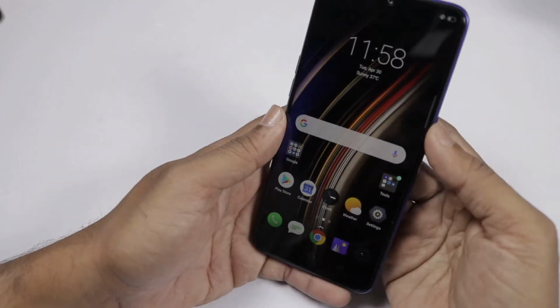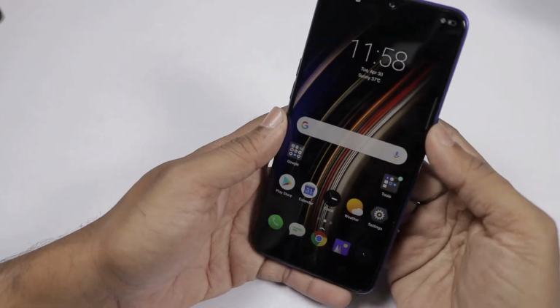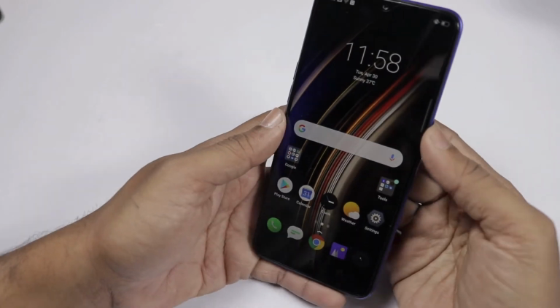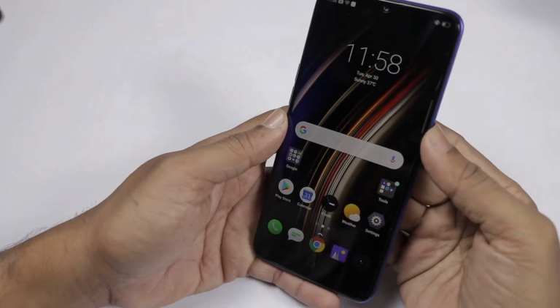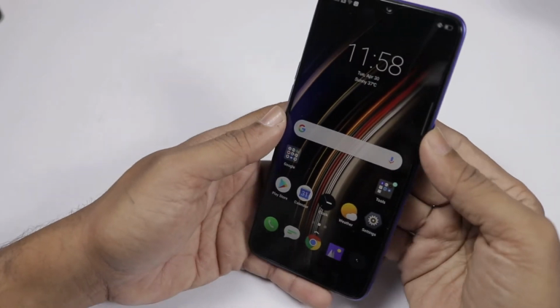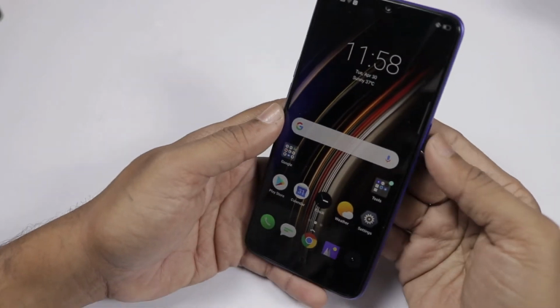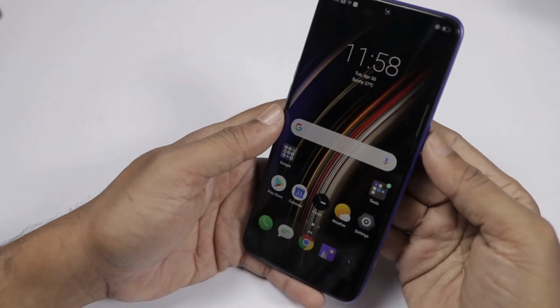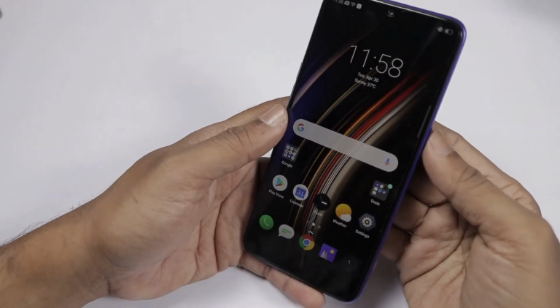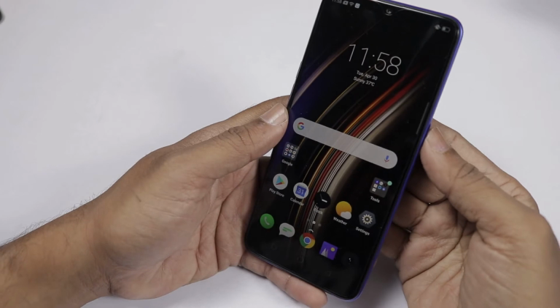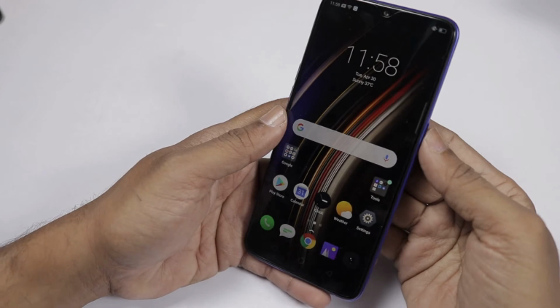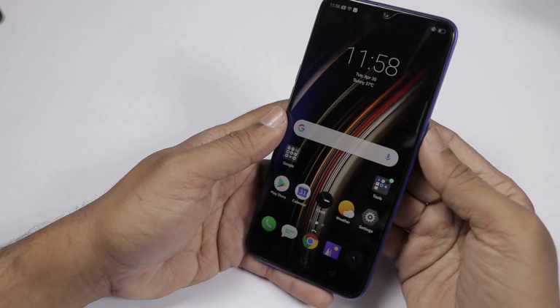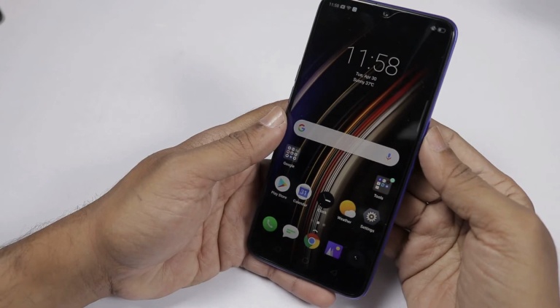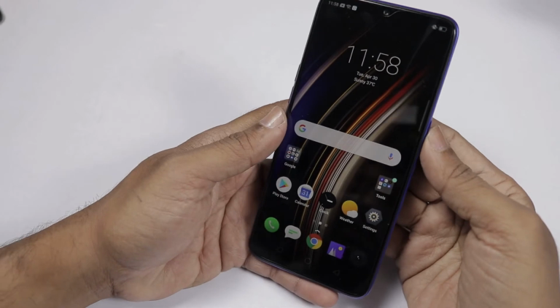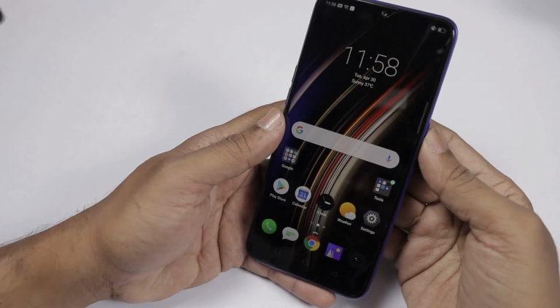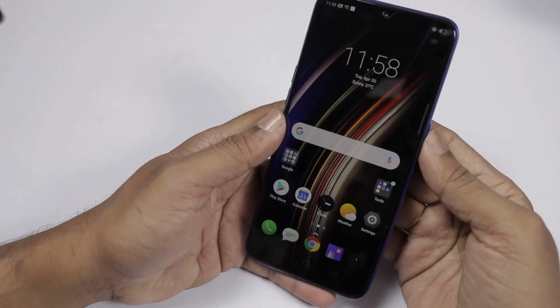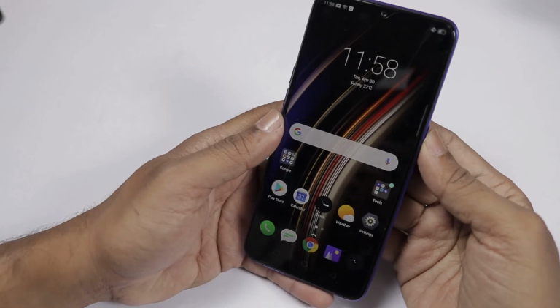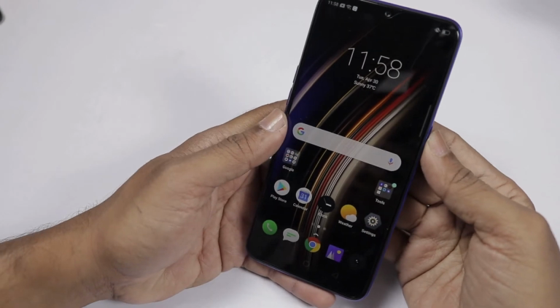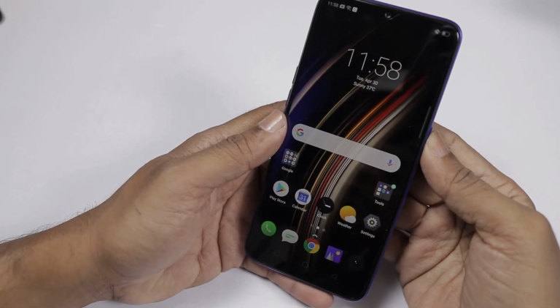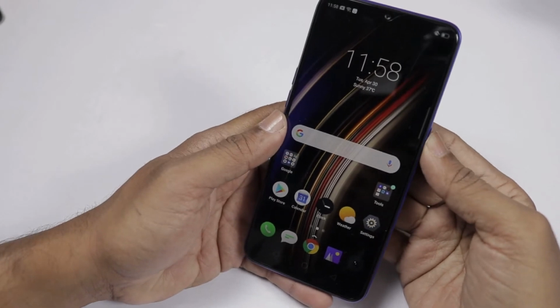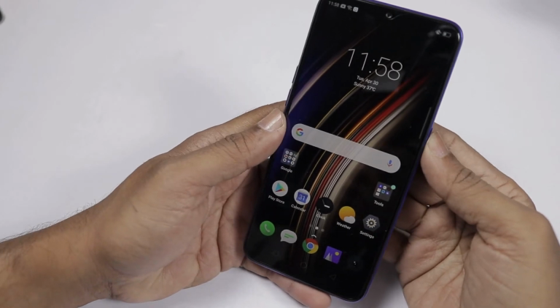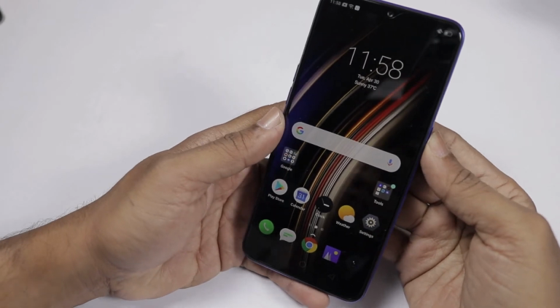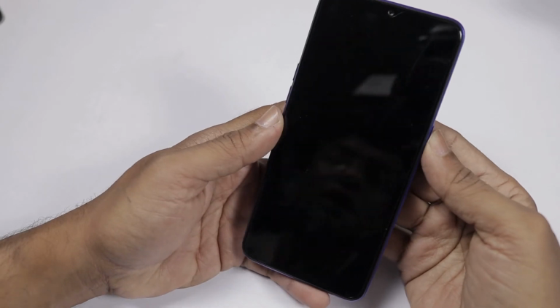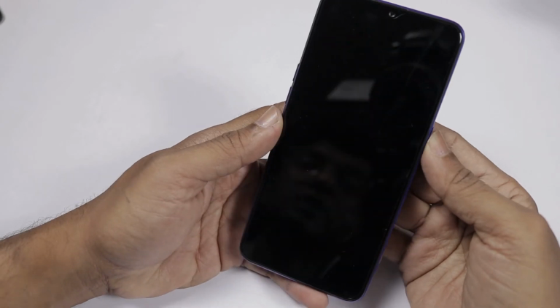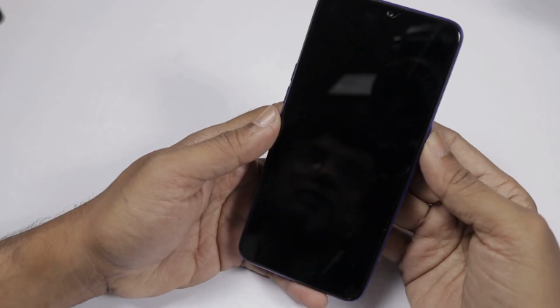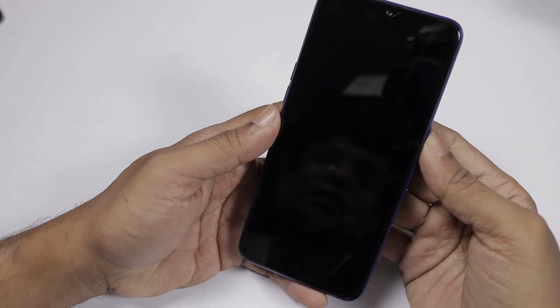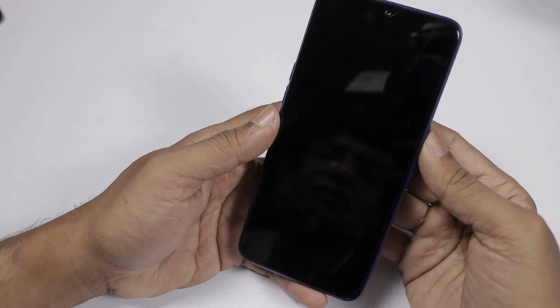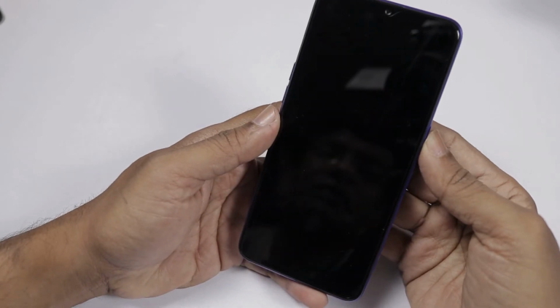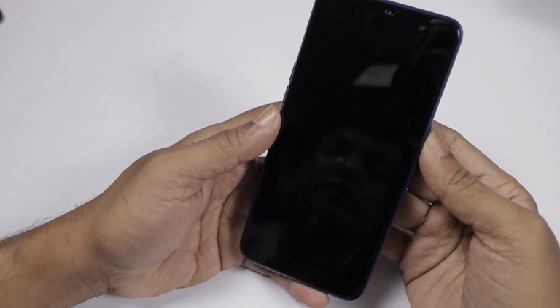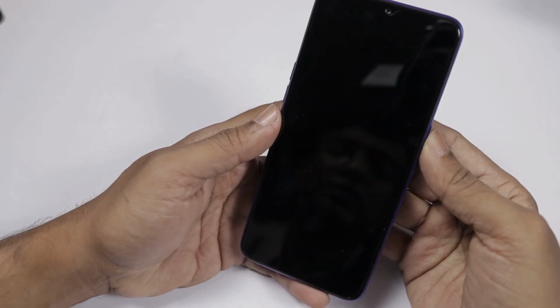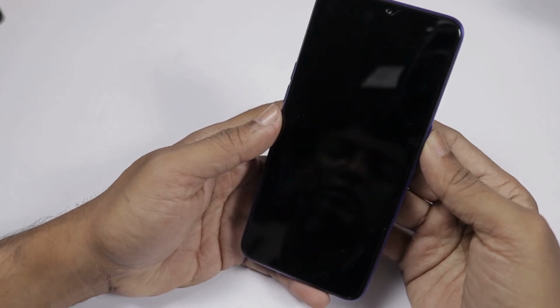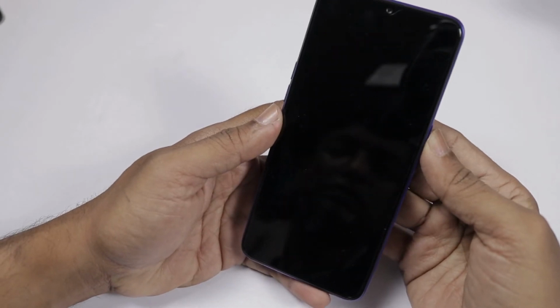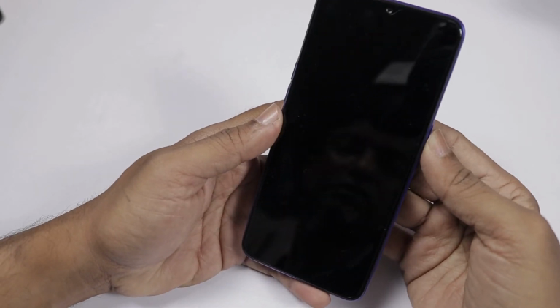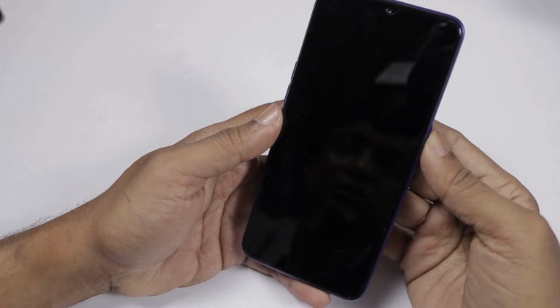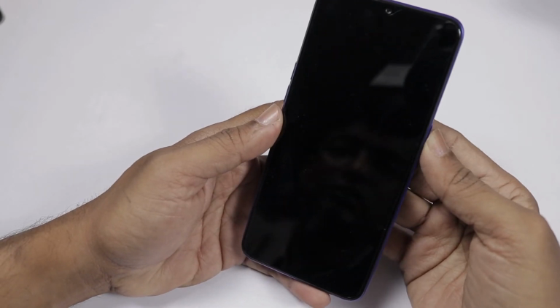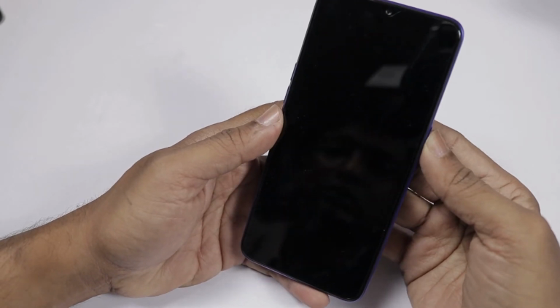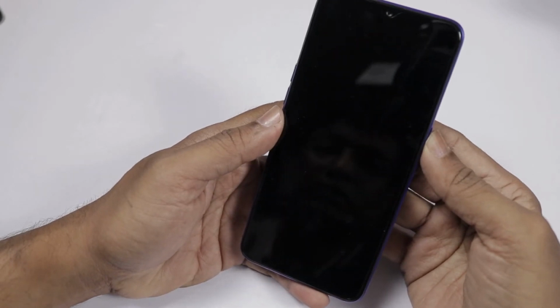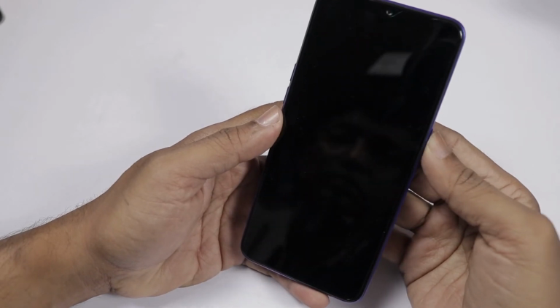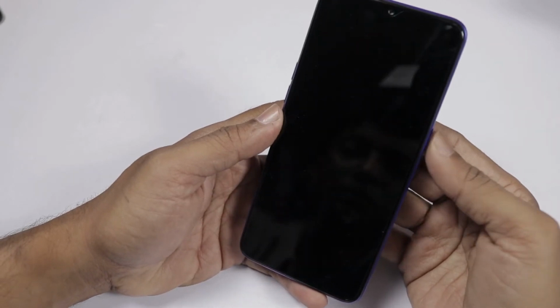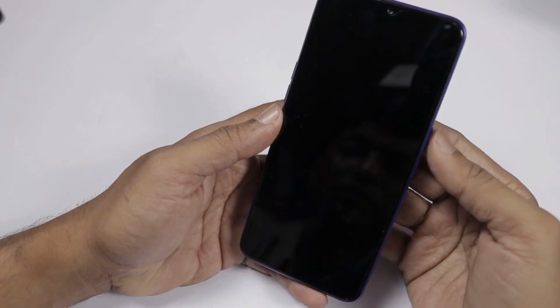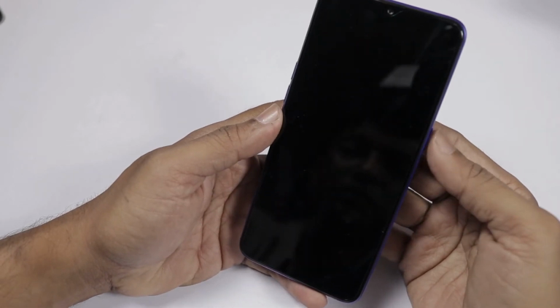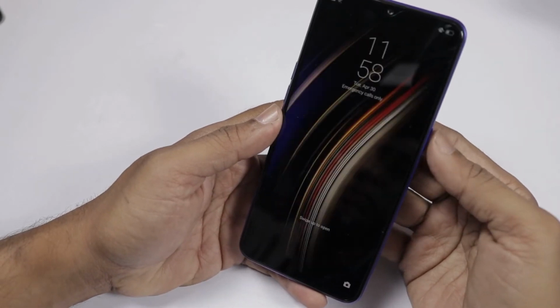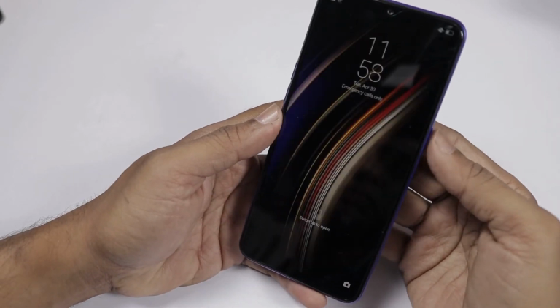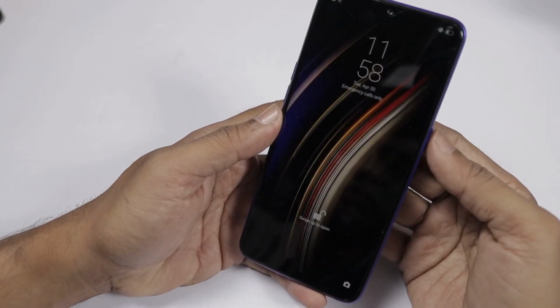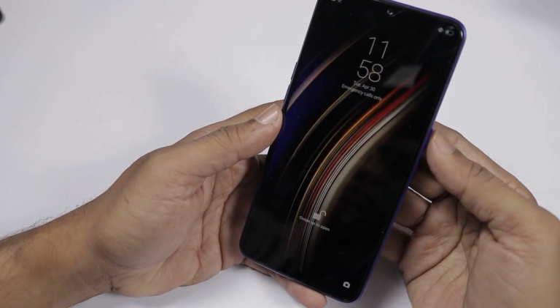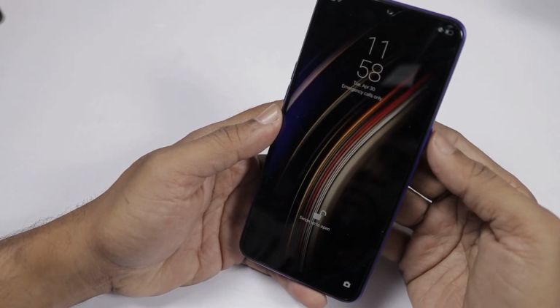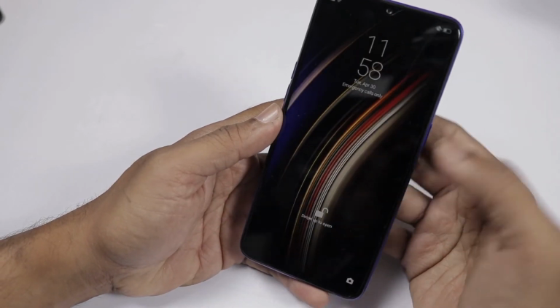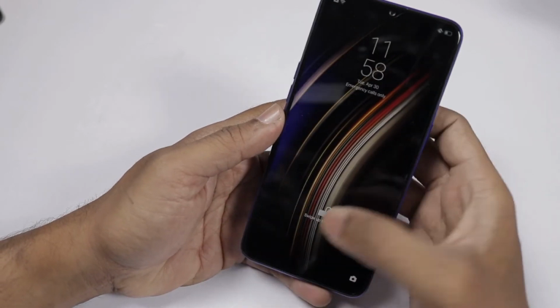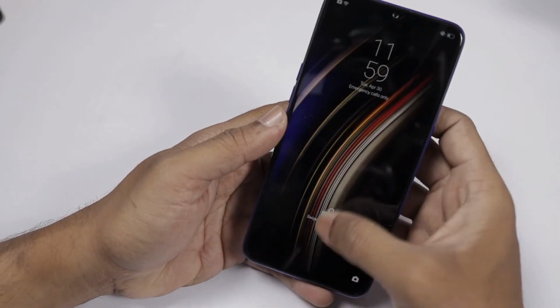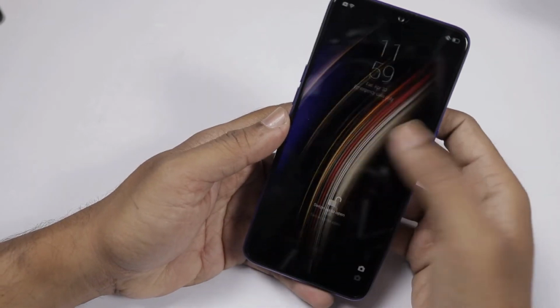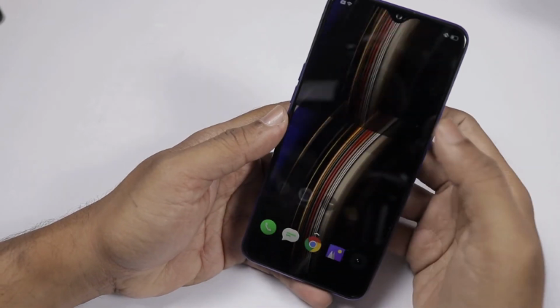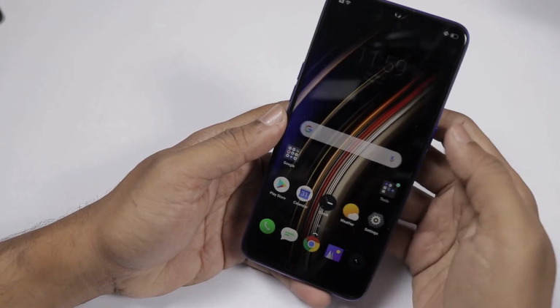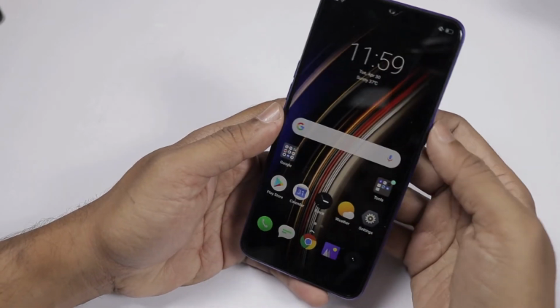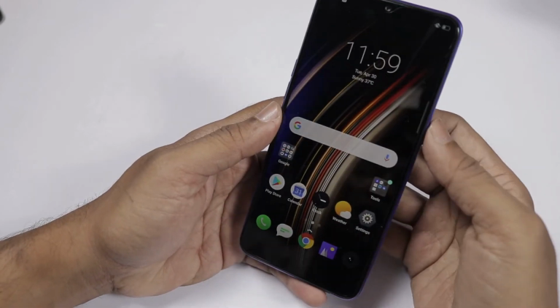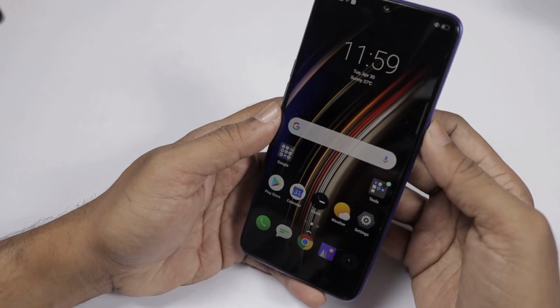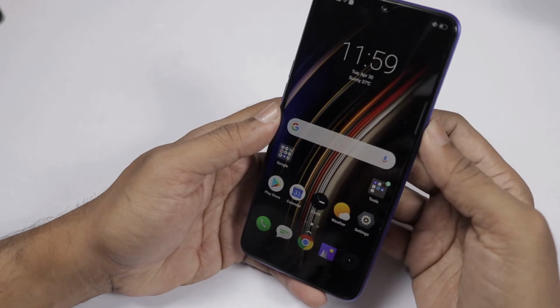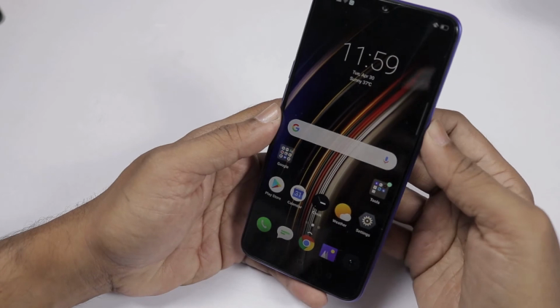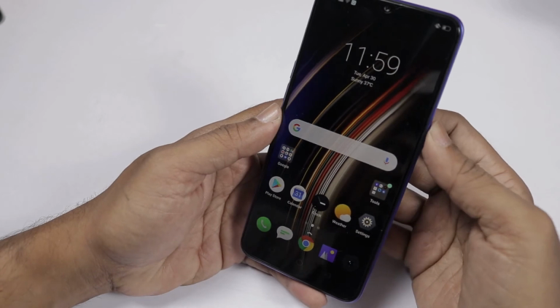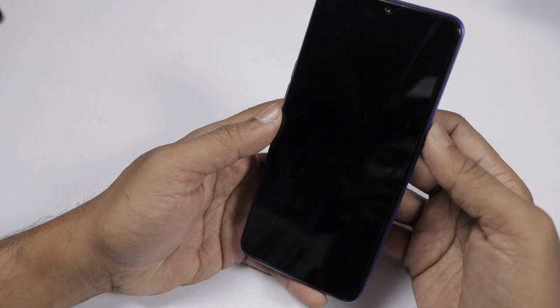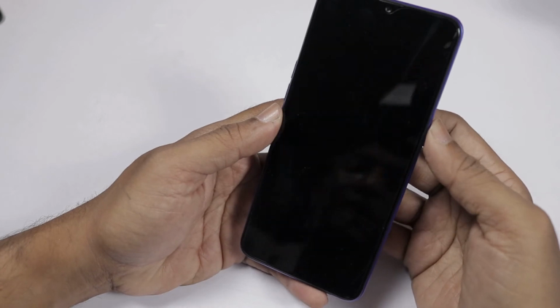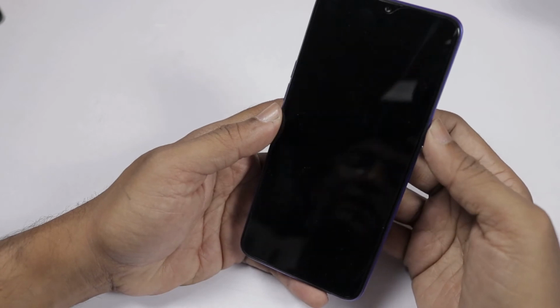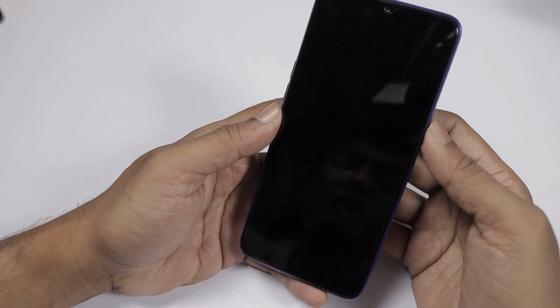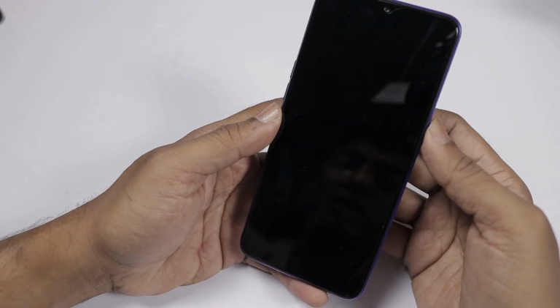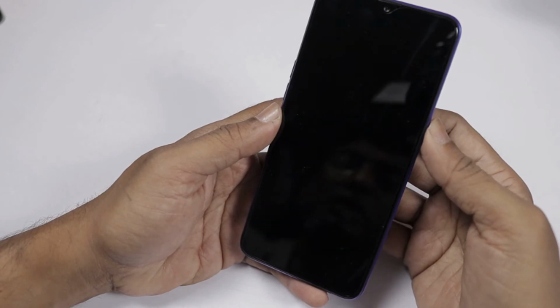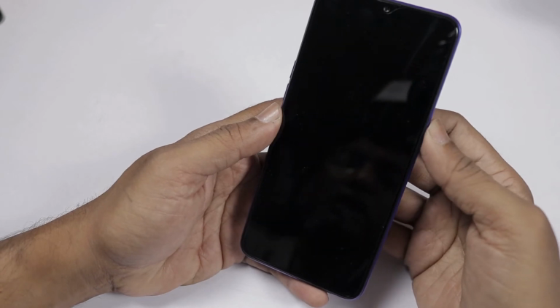I will check the face unlocking by pressing the power button. We lock it — and it unlocks. It's a little fast. I like it.